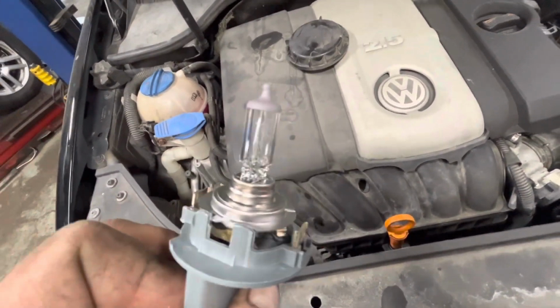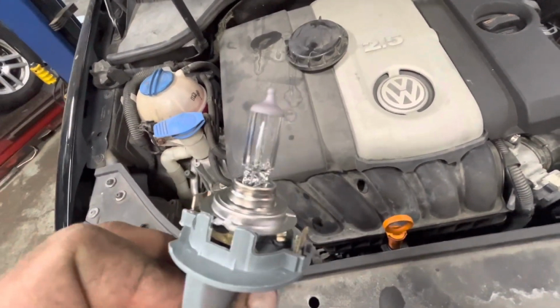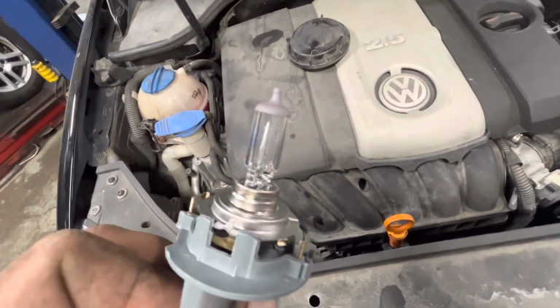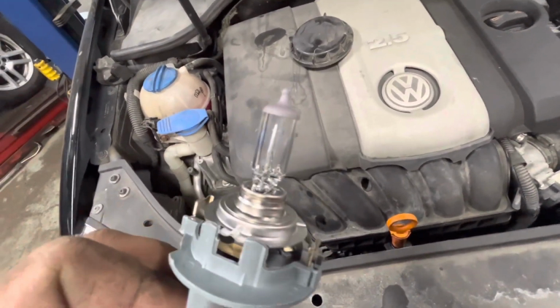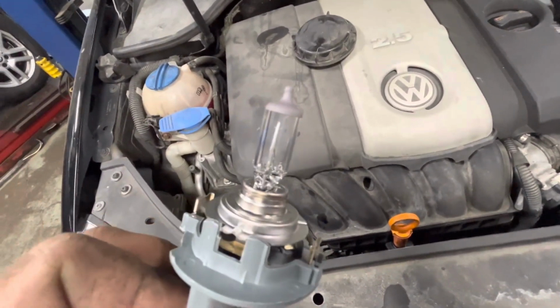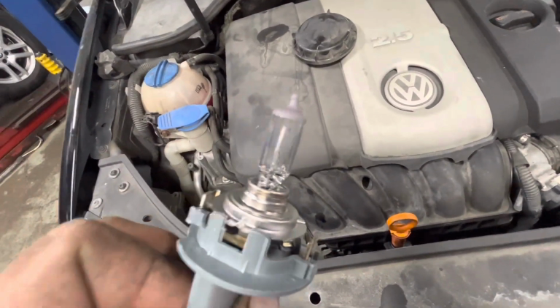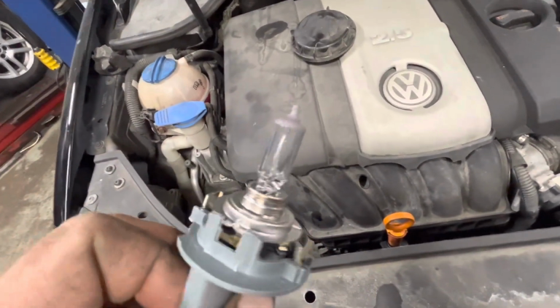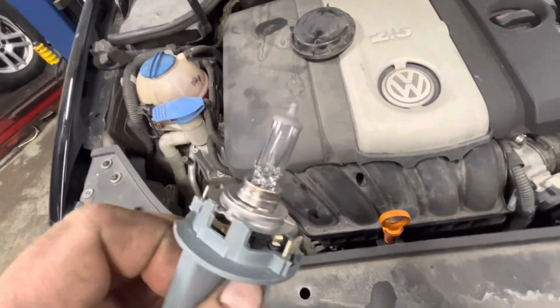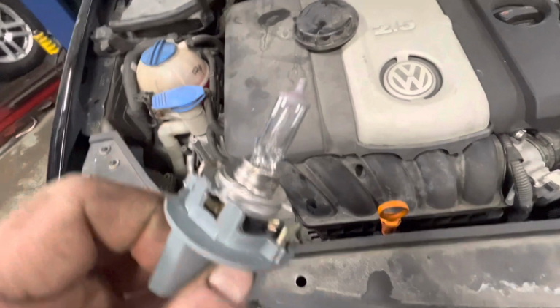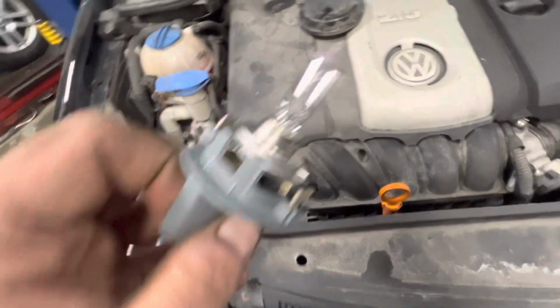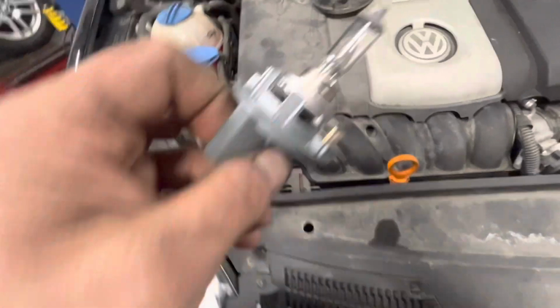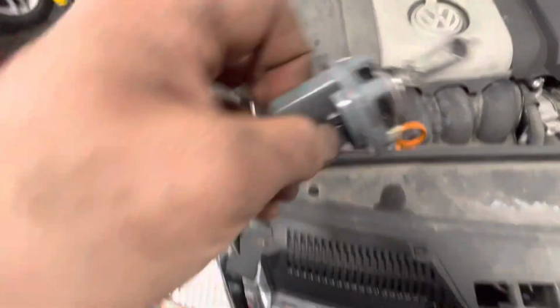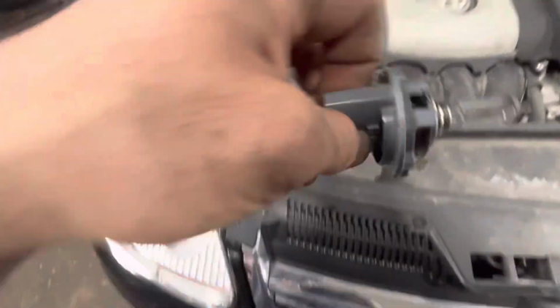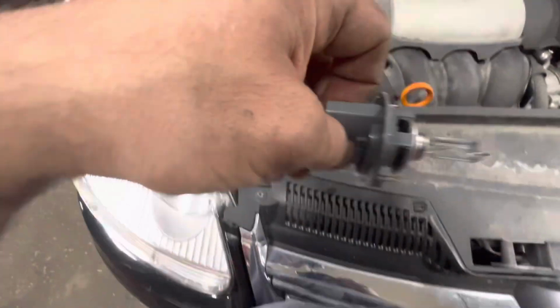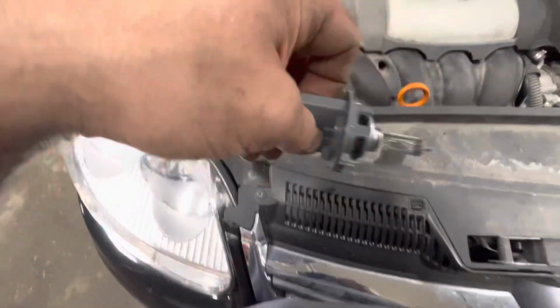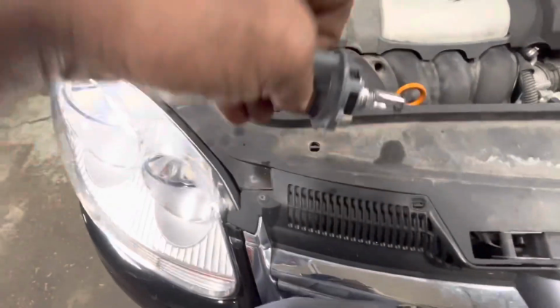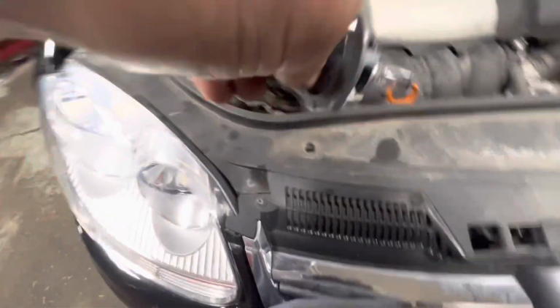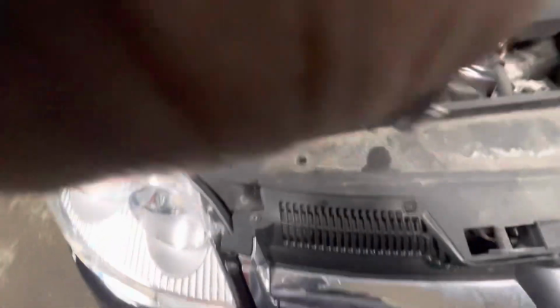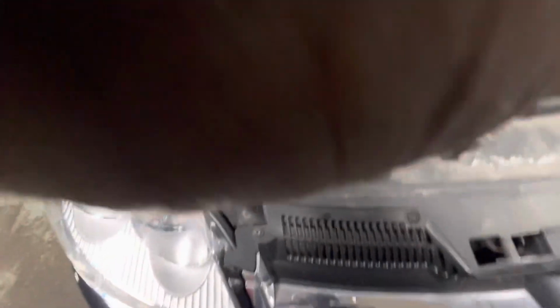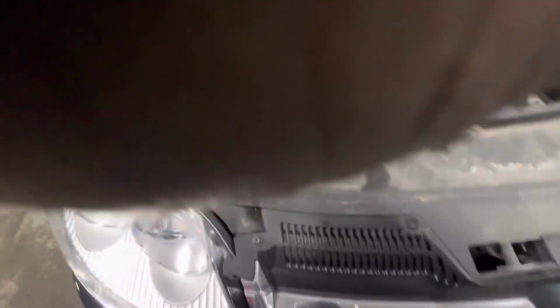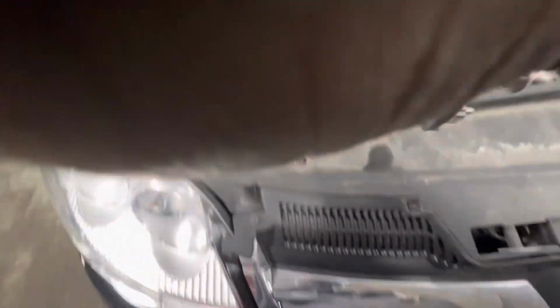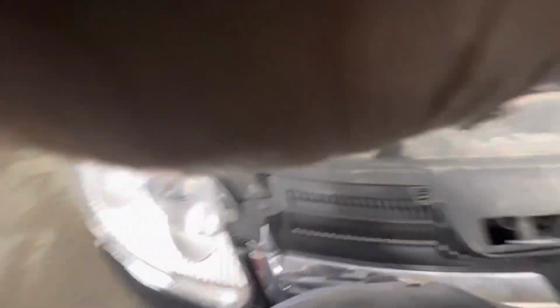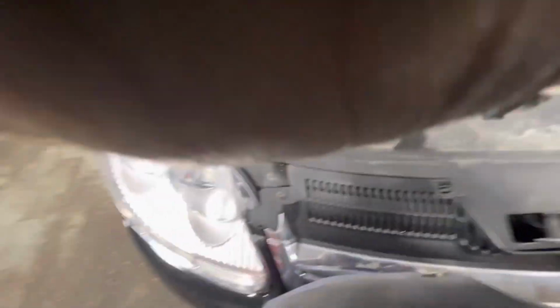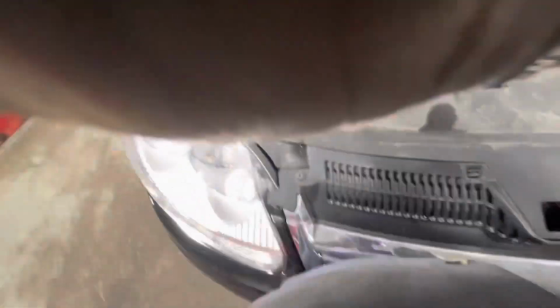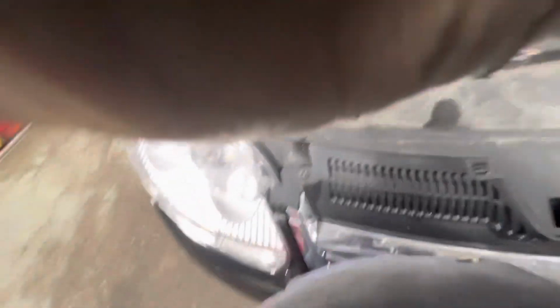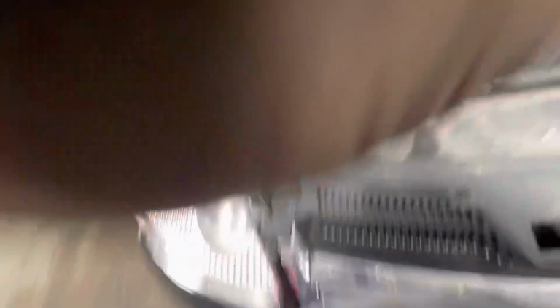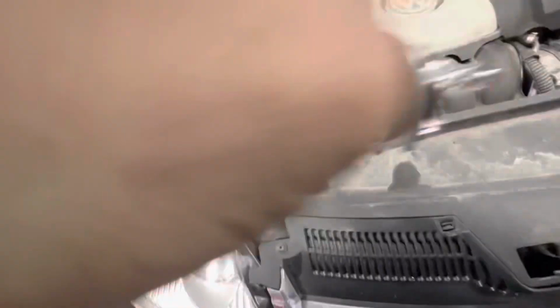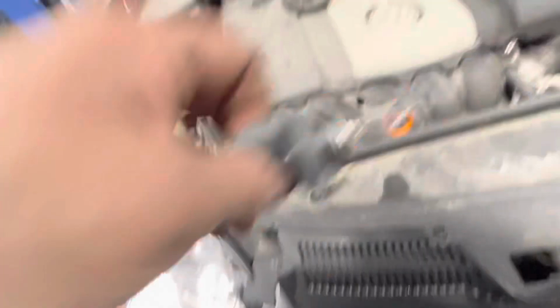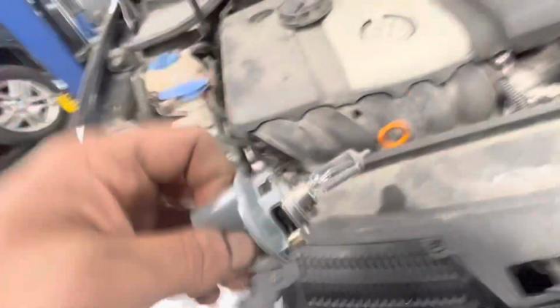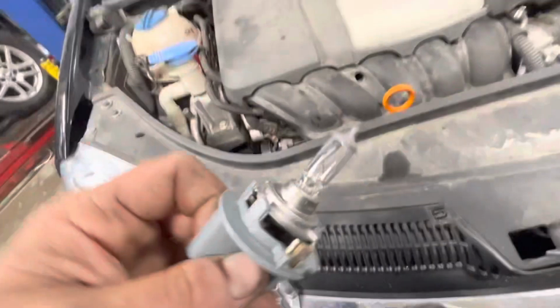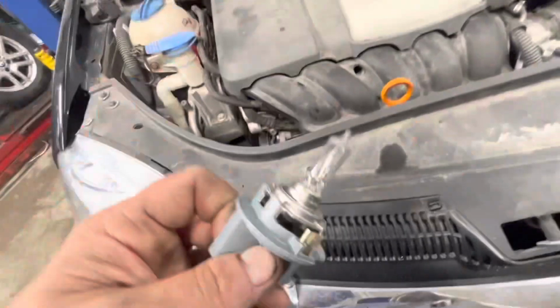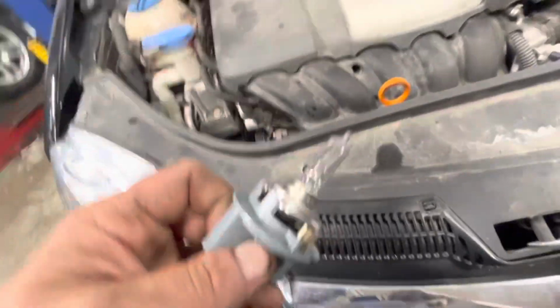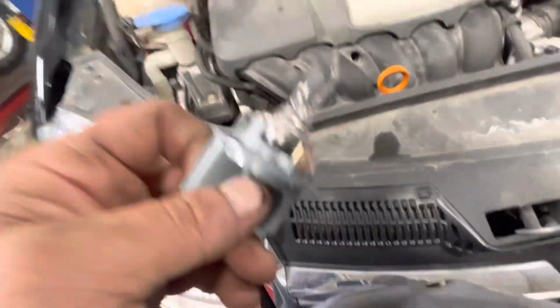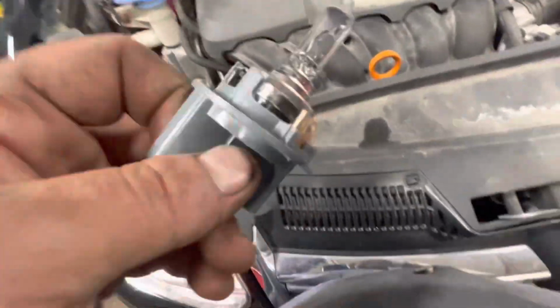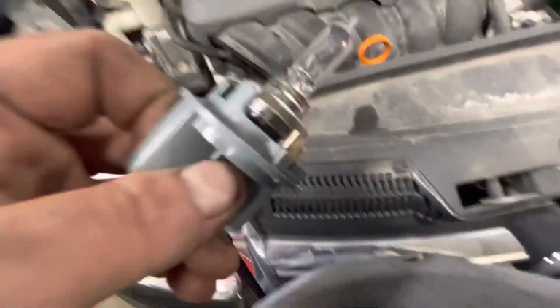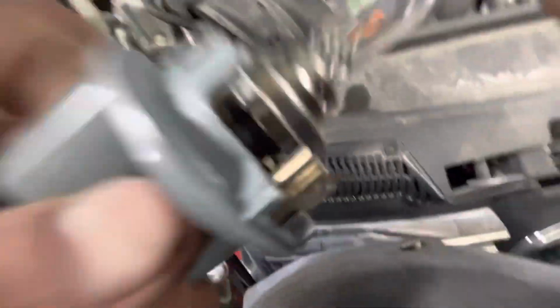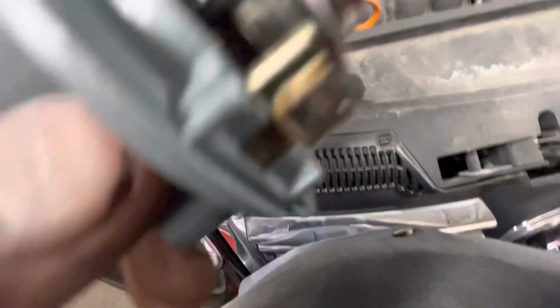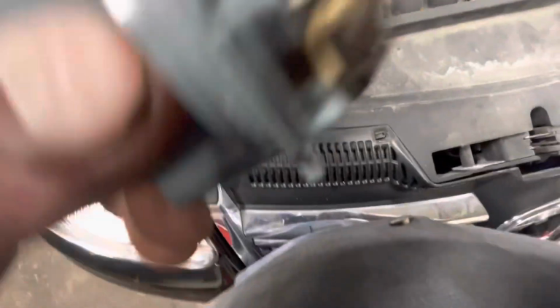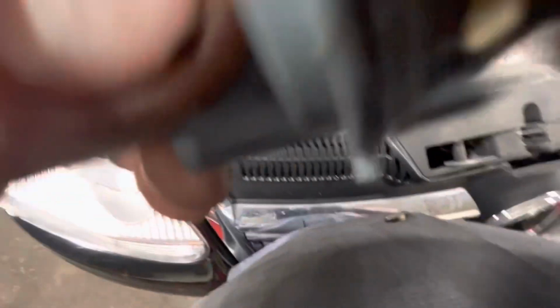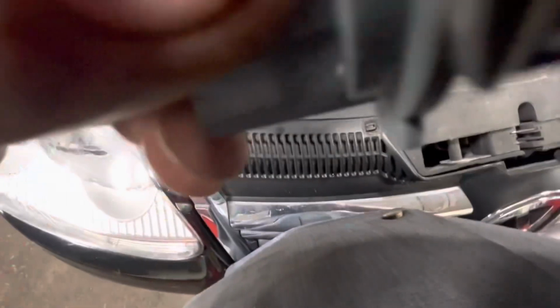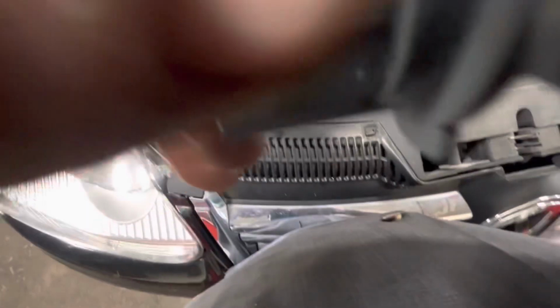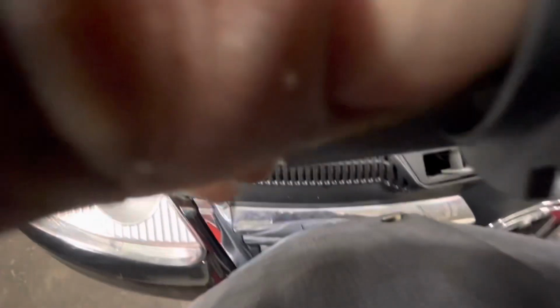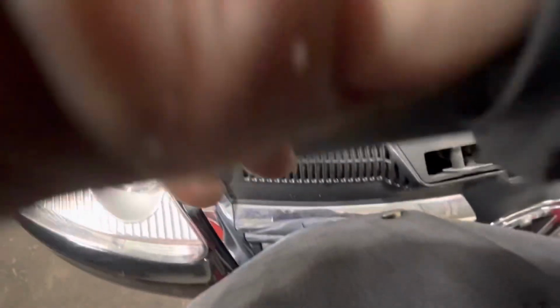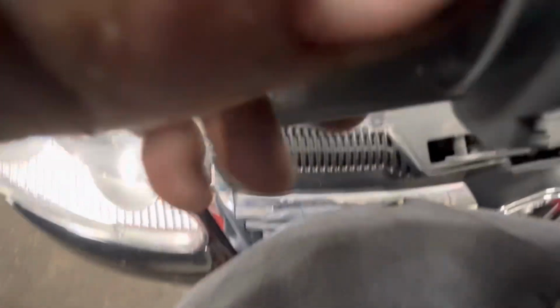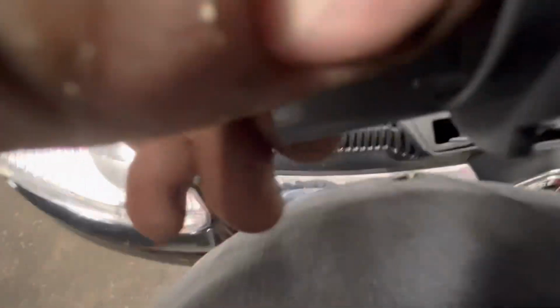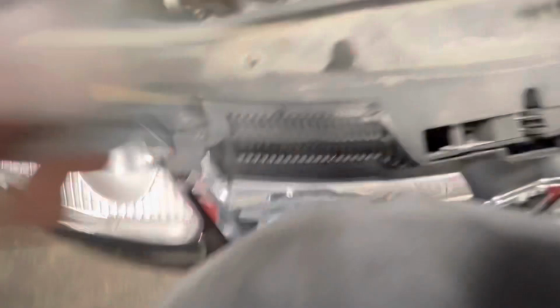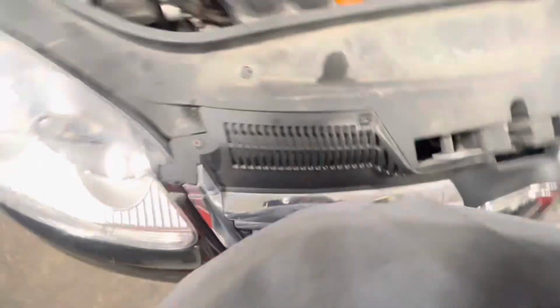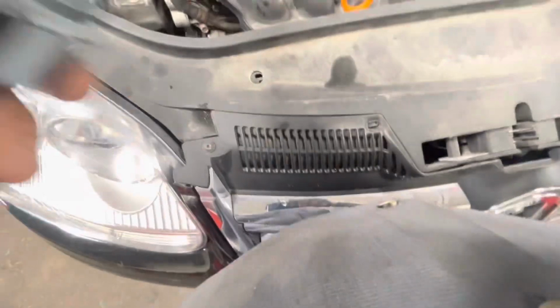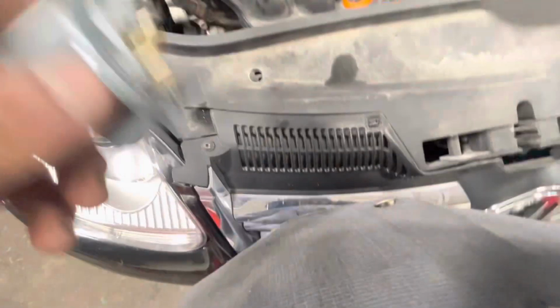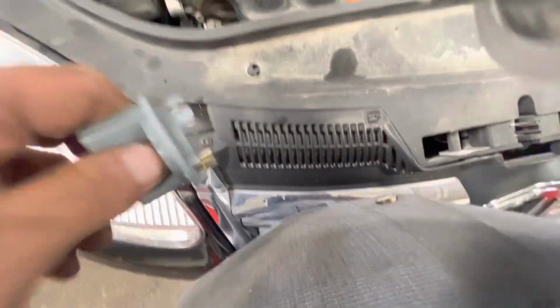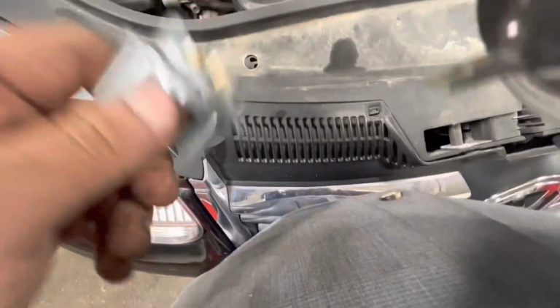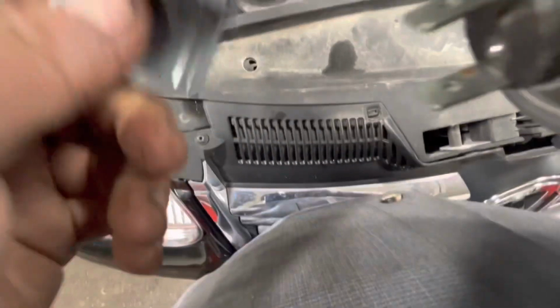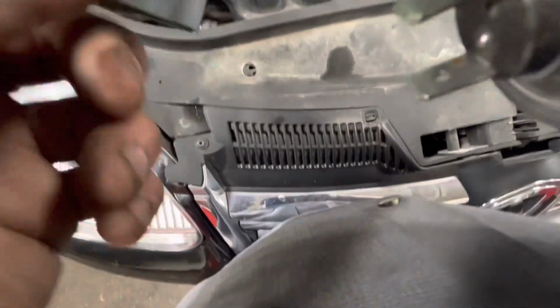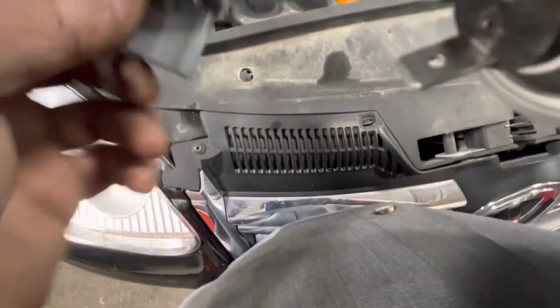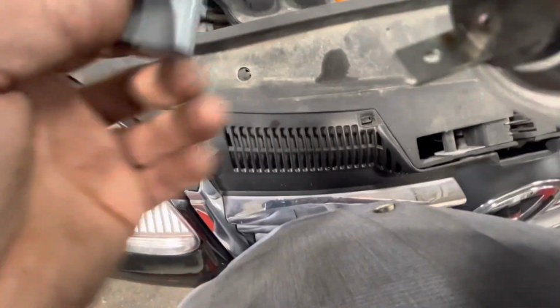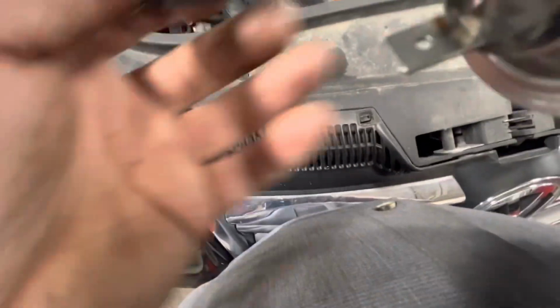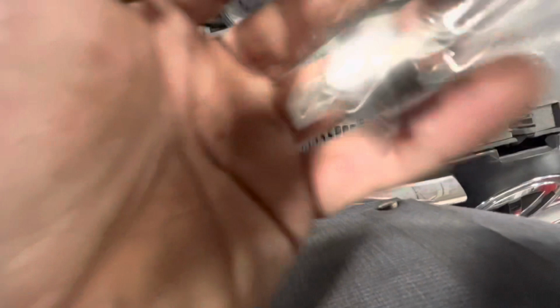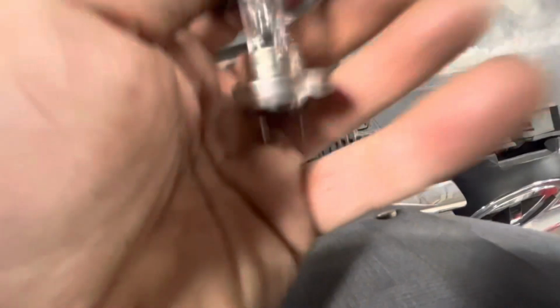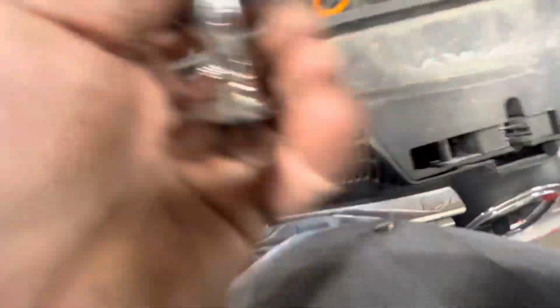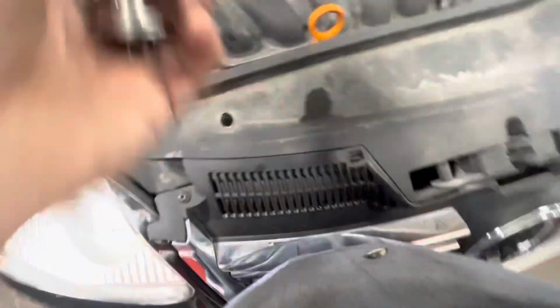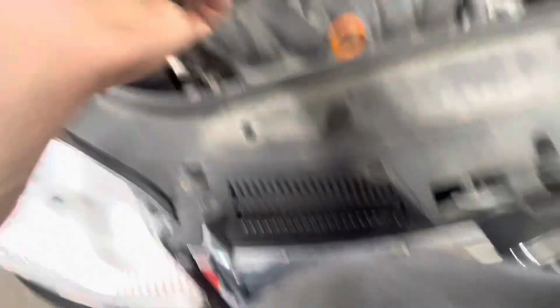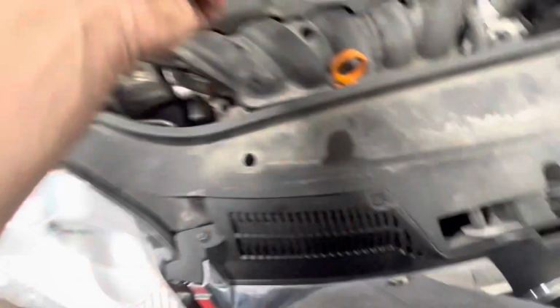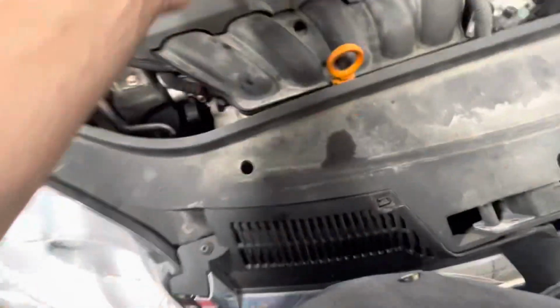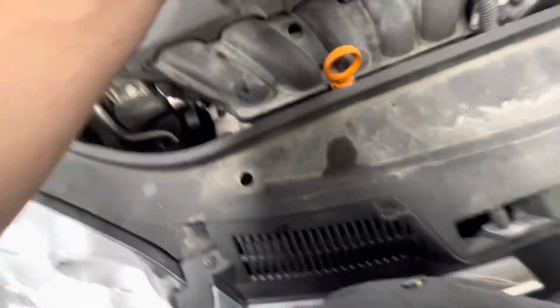Grab the old one out, just pull it straight off. See if I can do this — see, I just unplugged it.